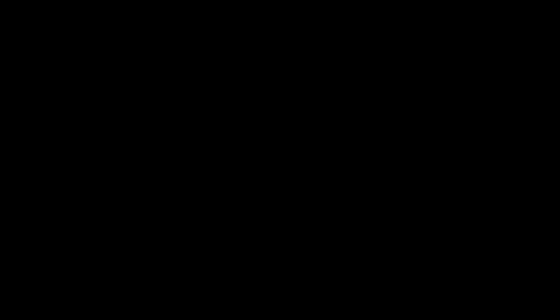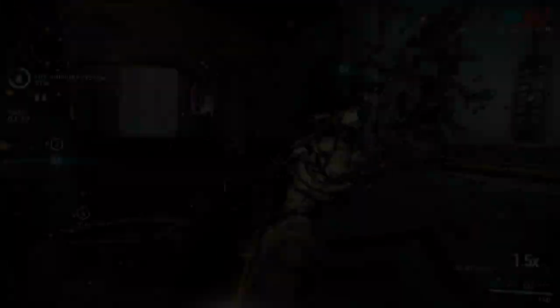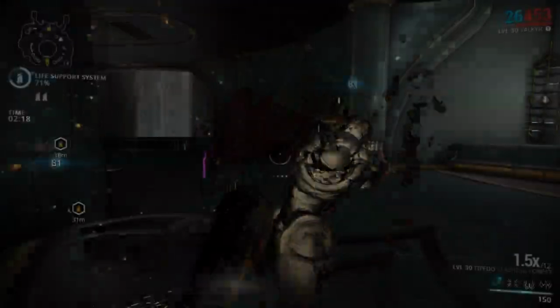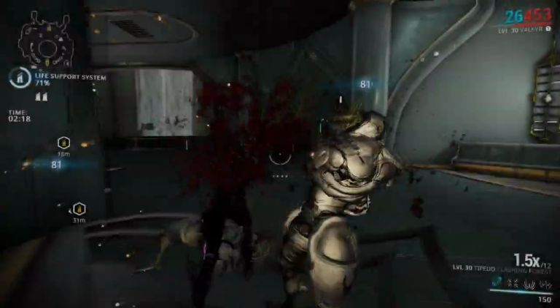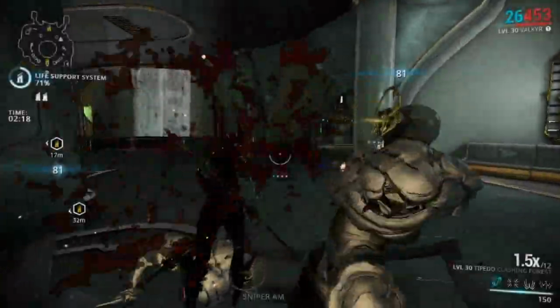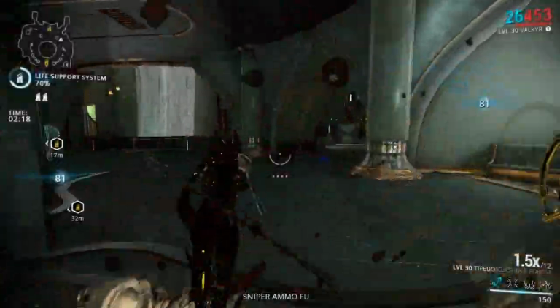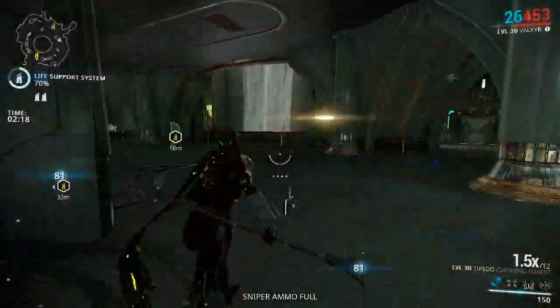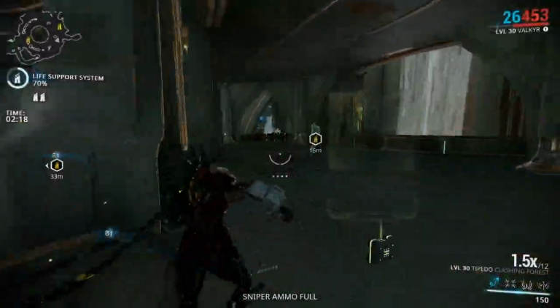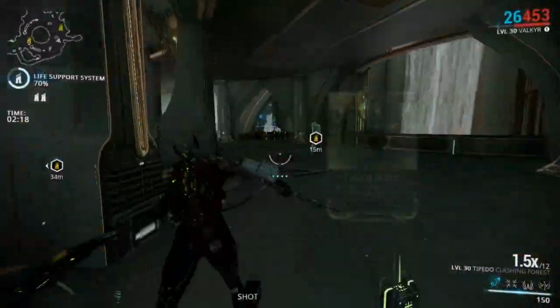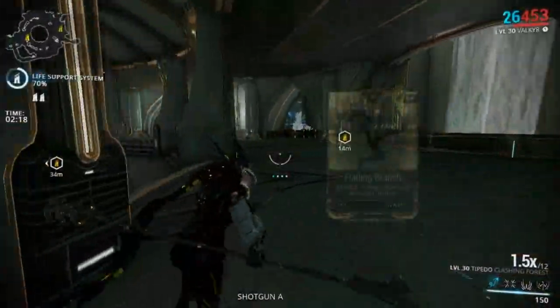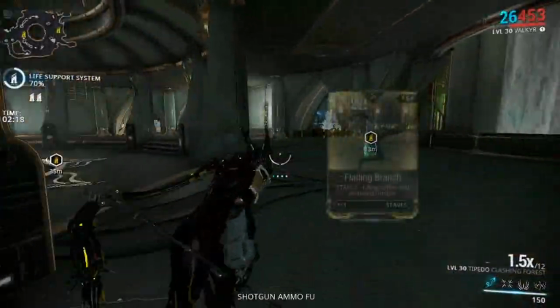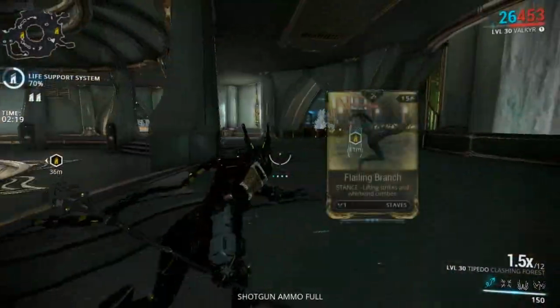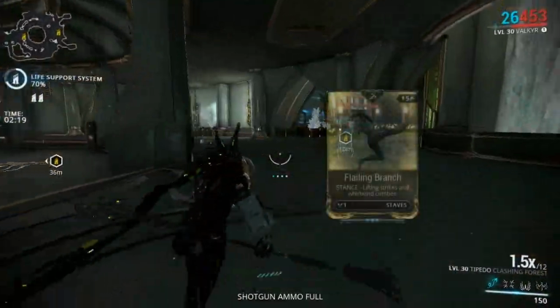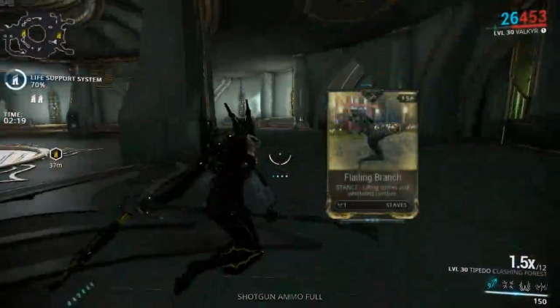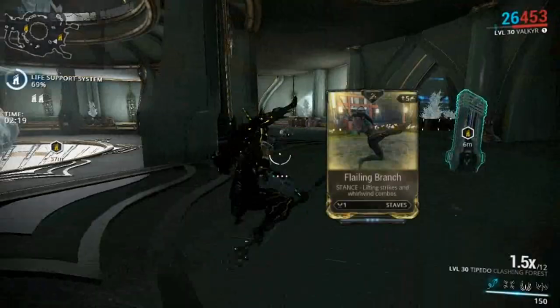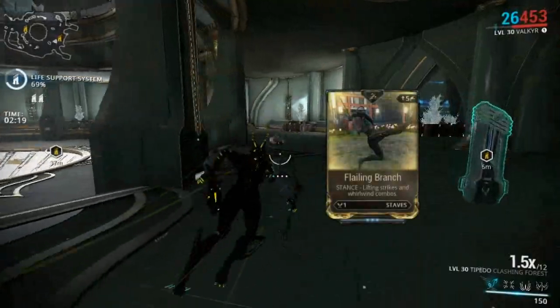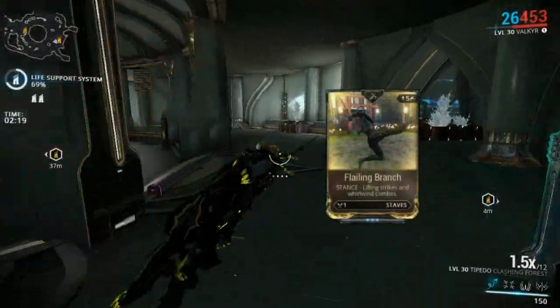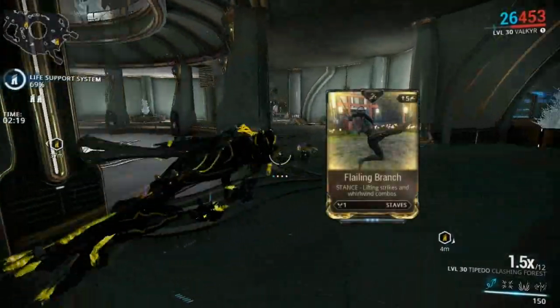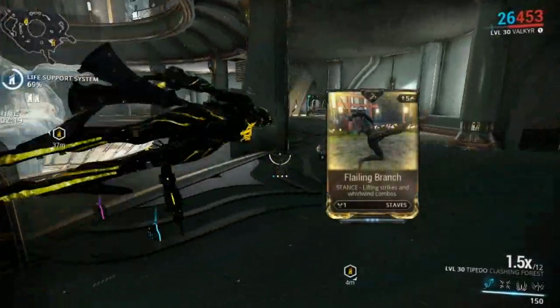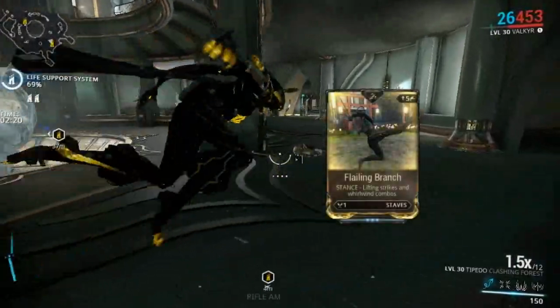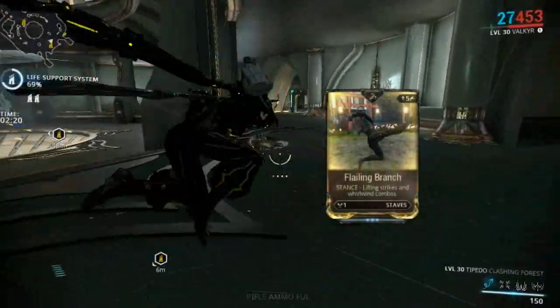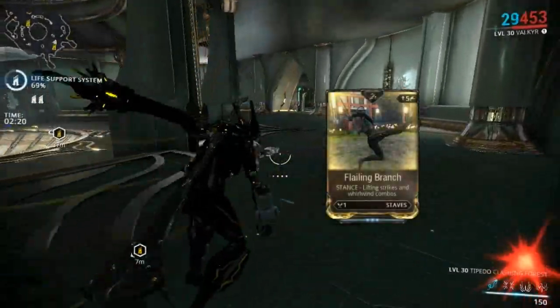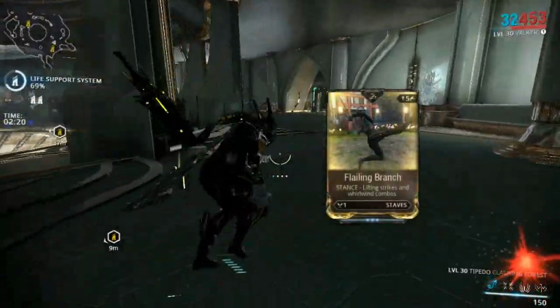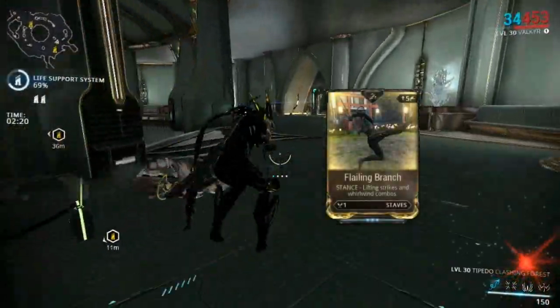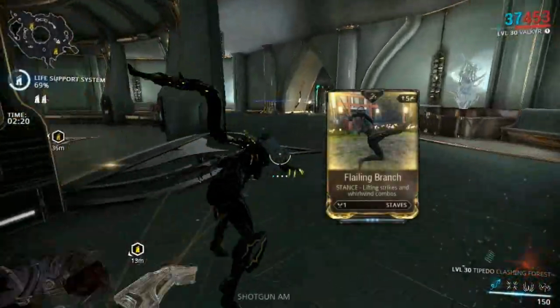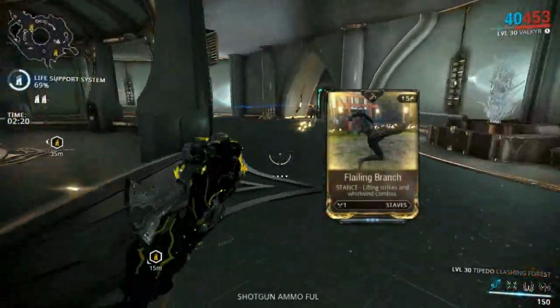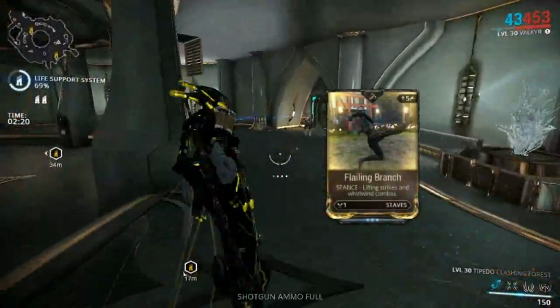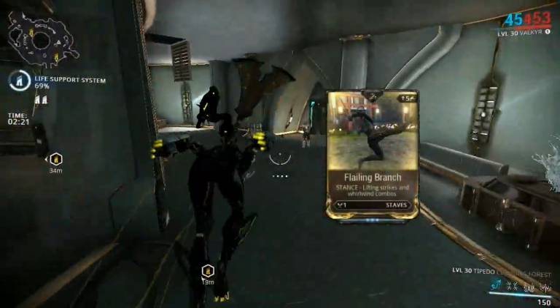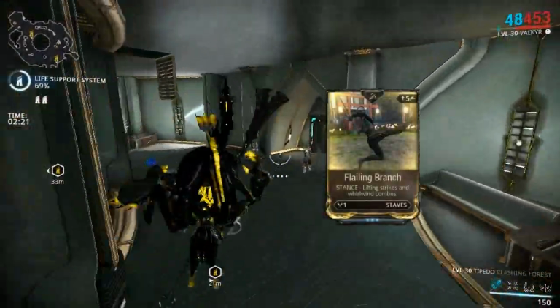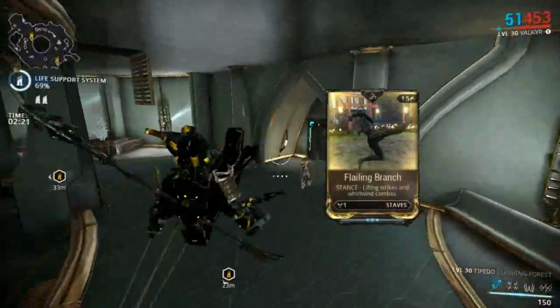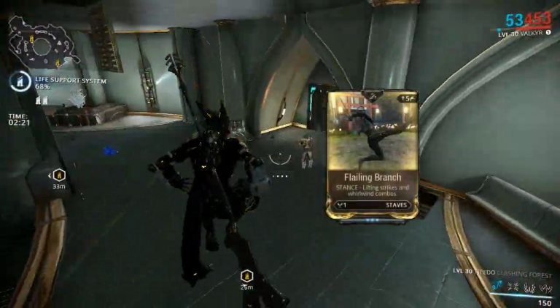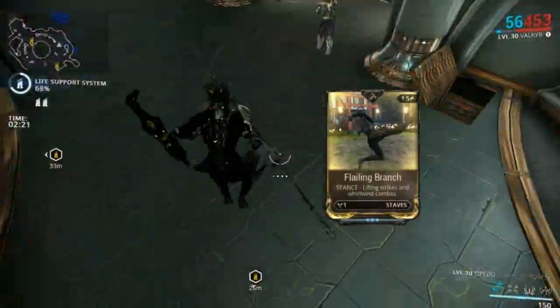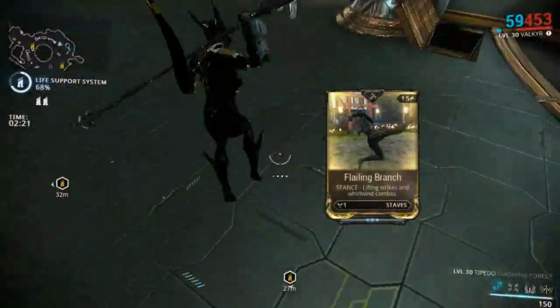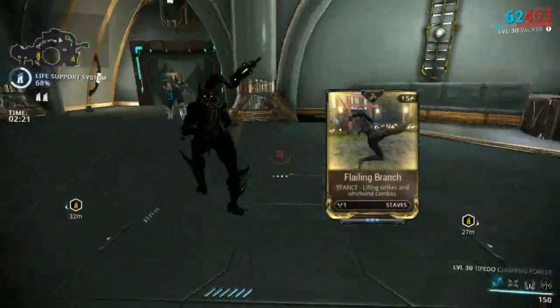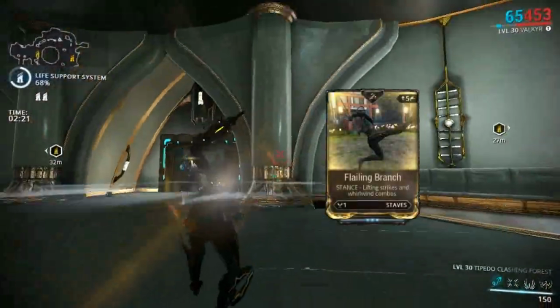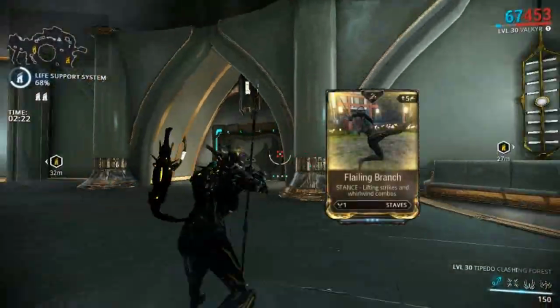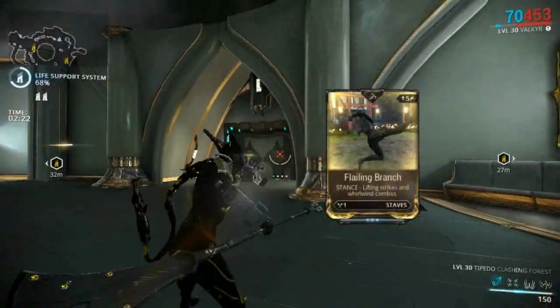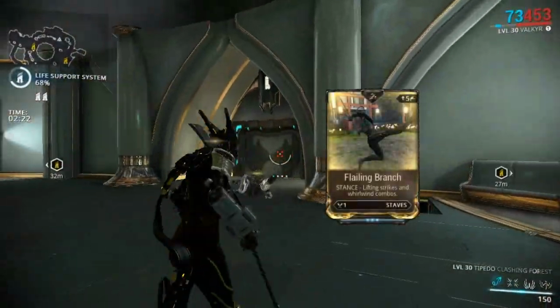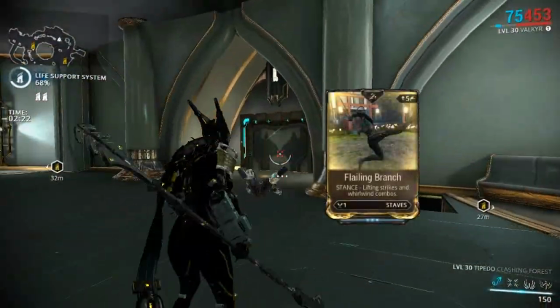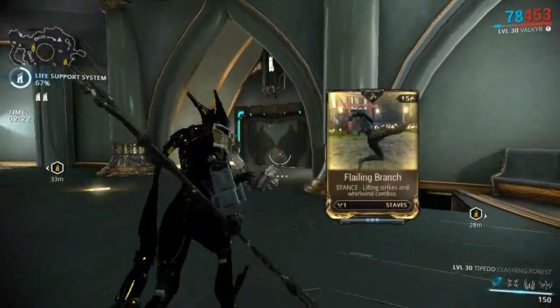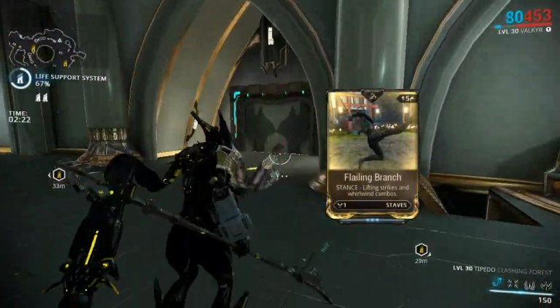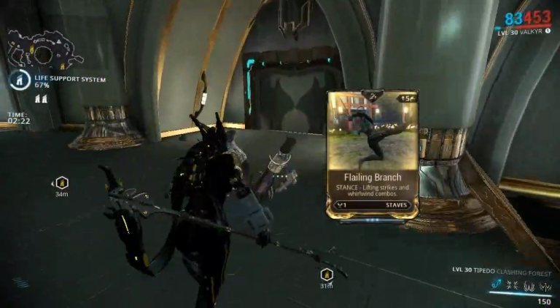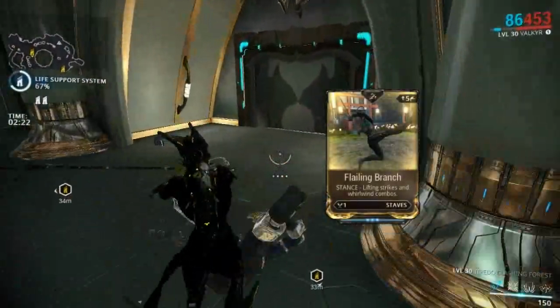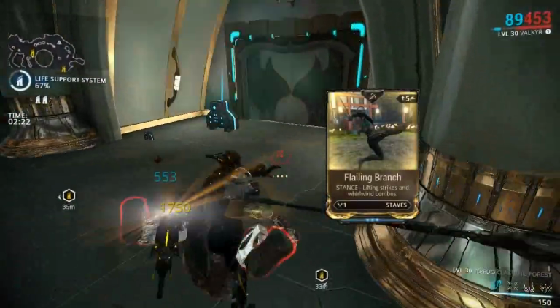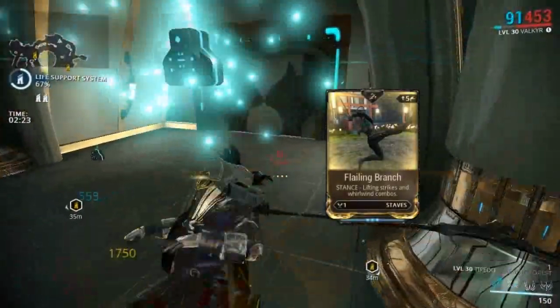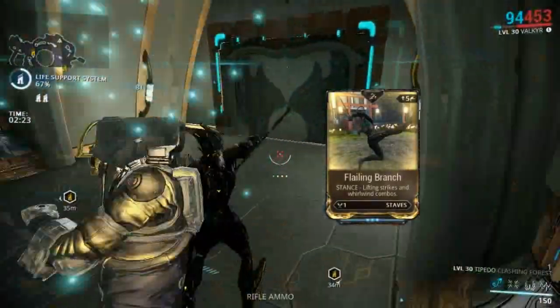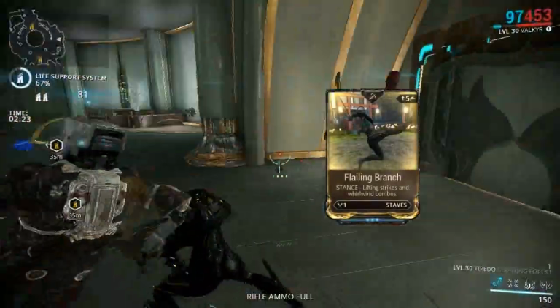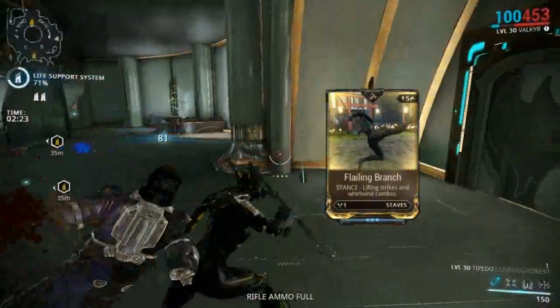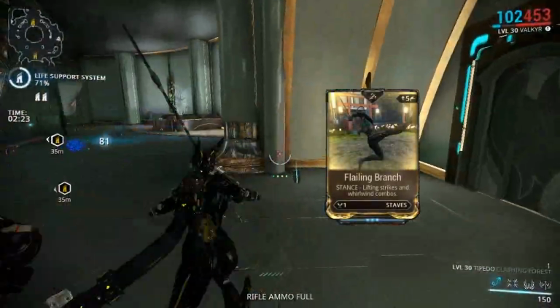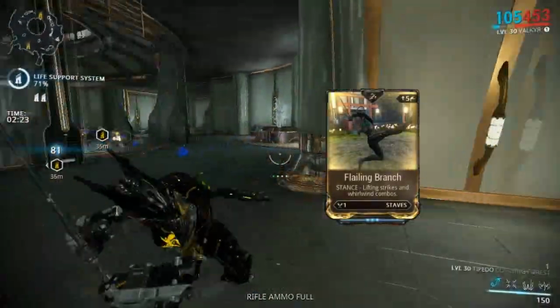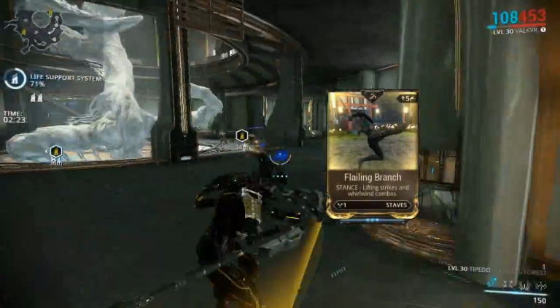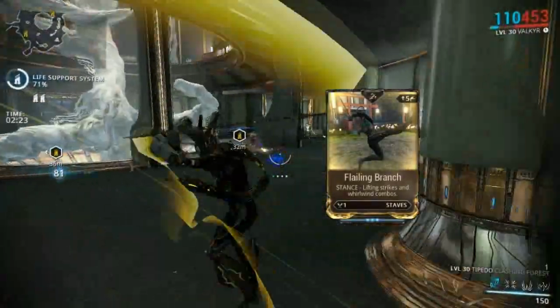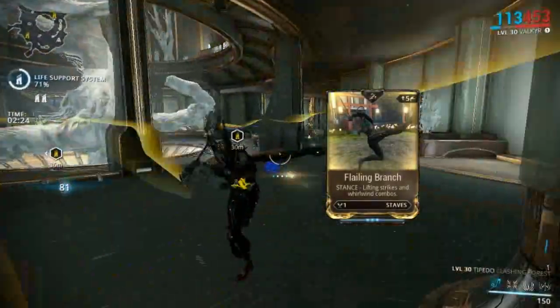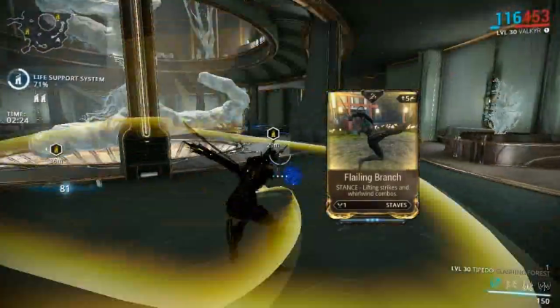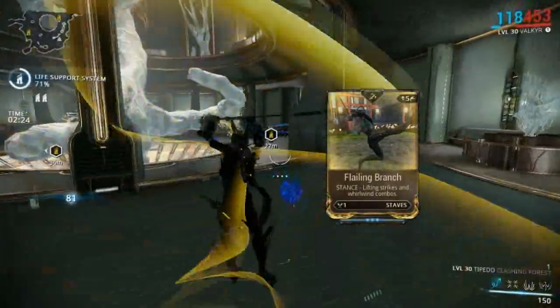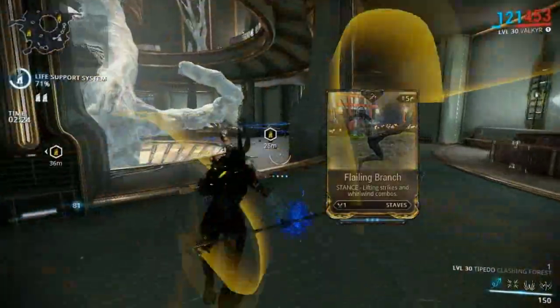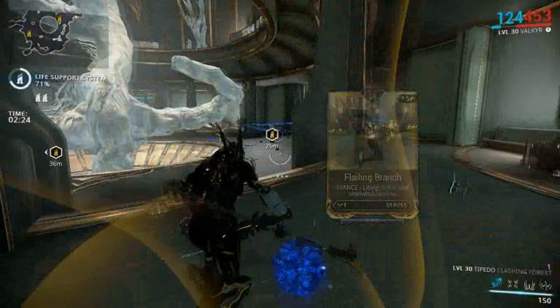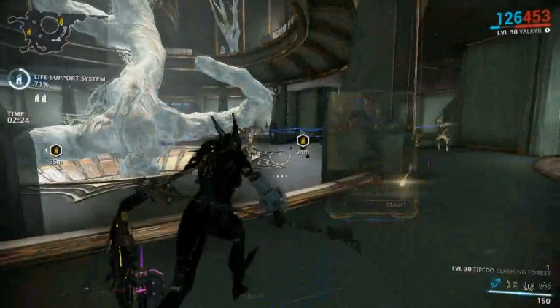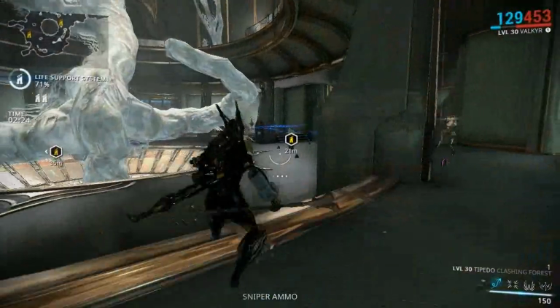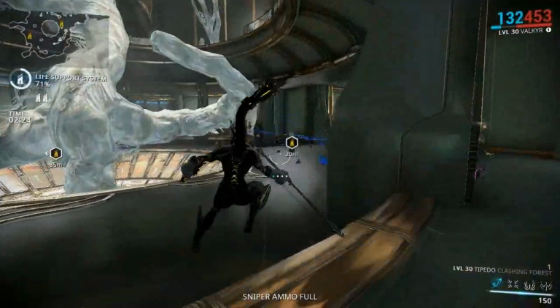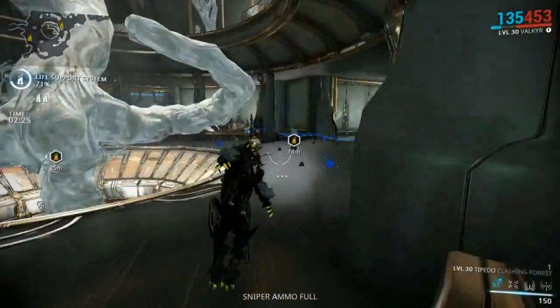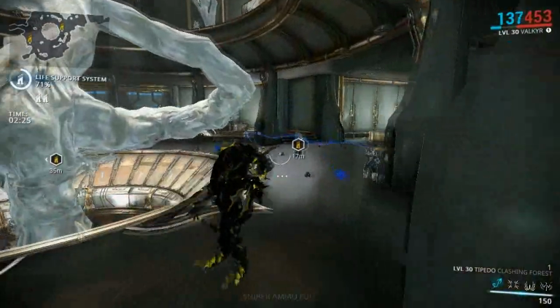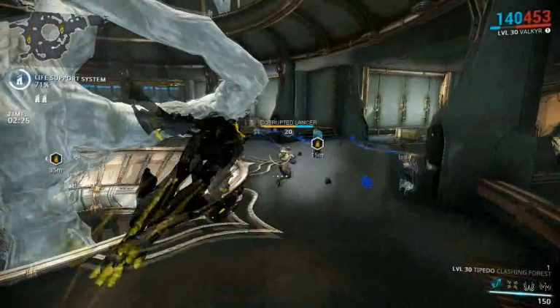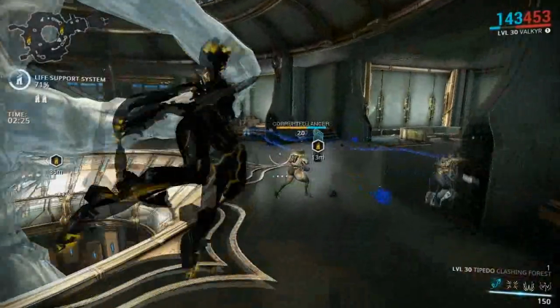Moving on to the Flailing Branch stance, which has an R polarity and is described as a stance with Lifting Strikes and Whirlwind combos.